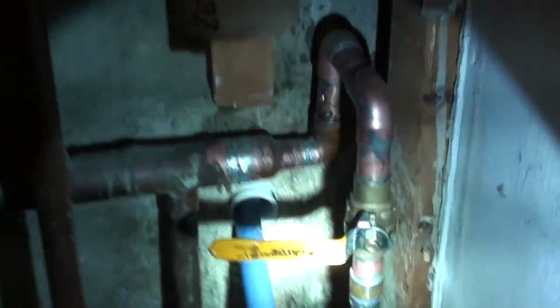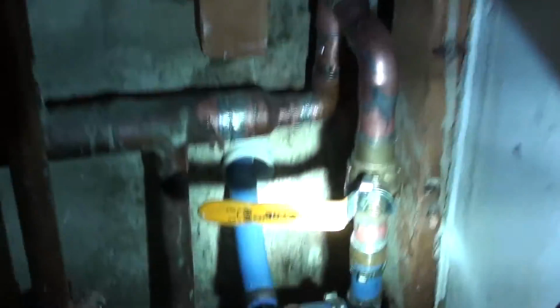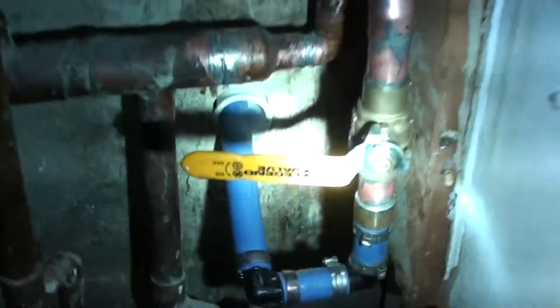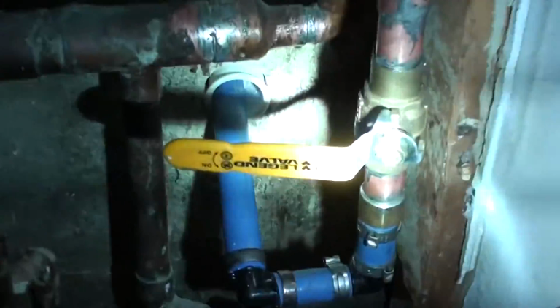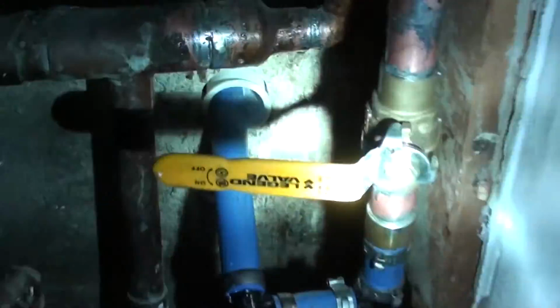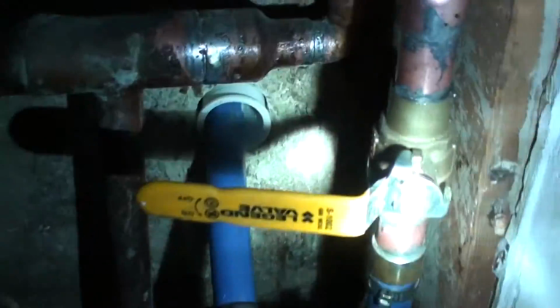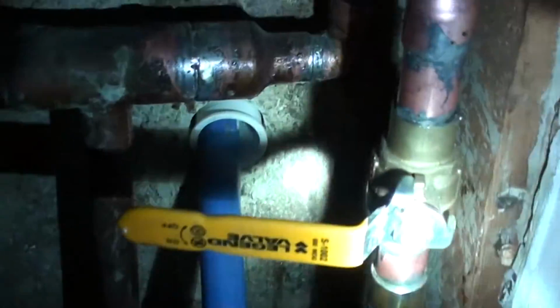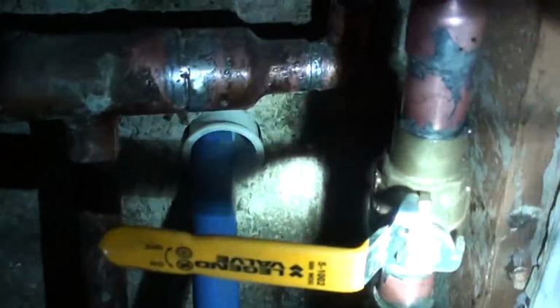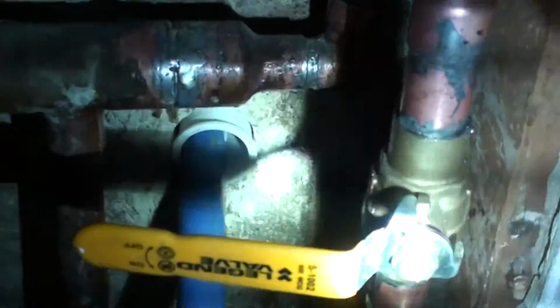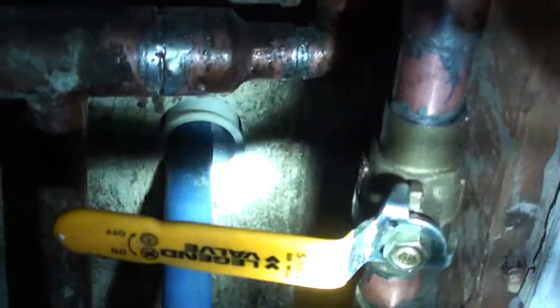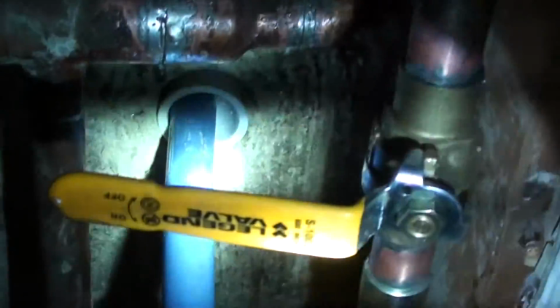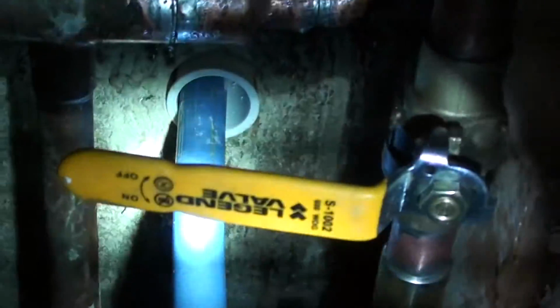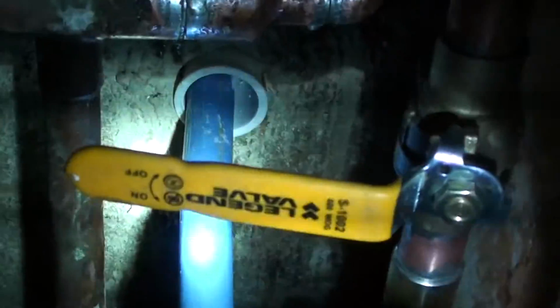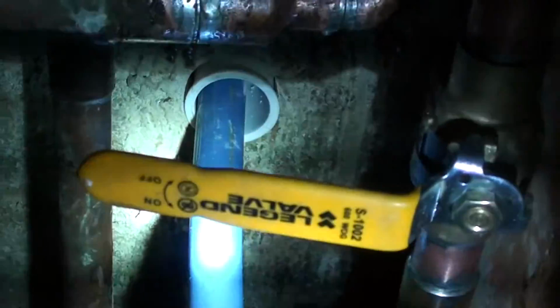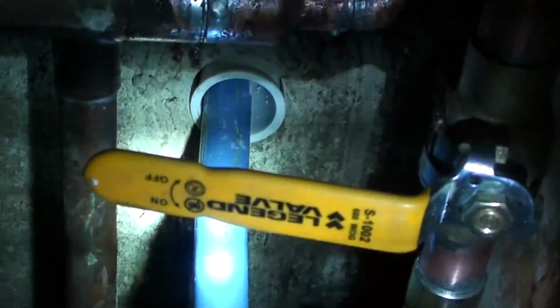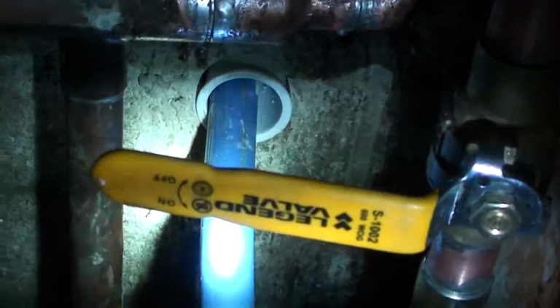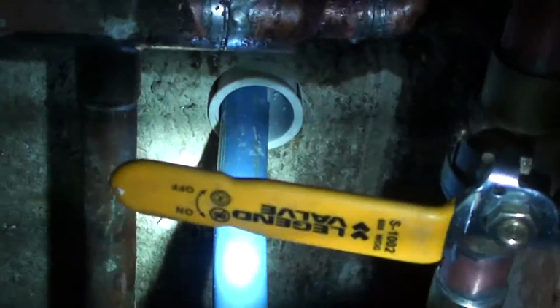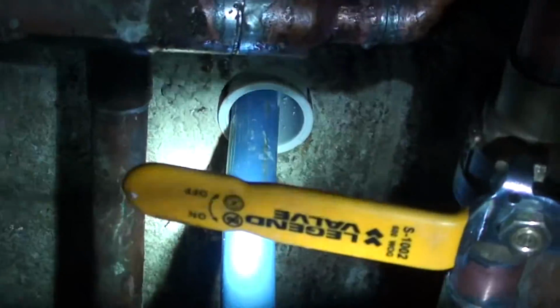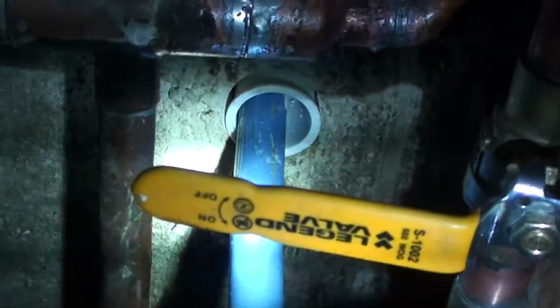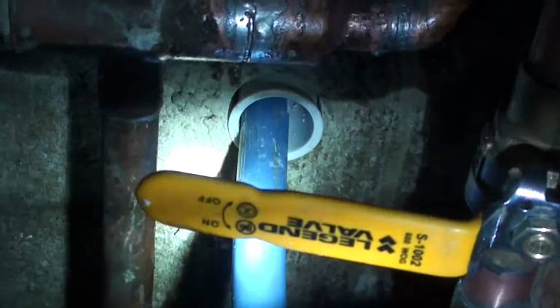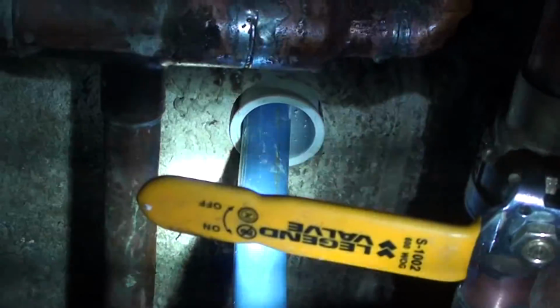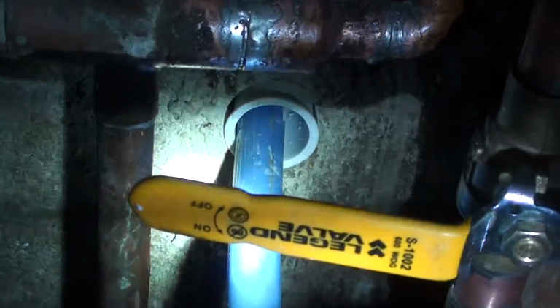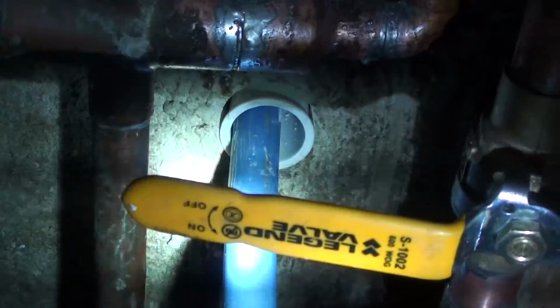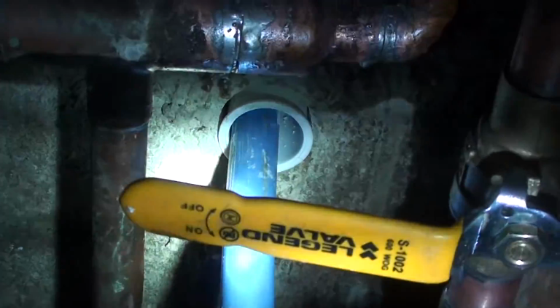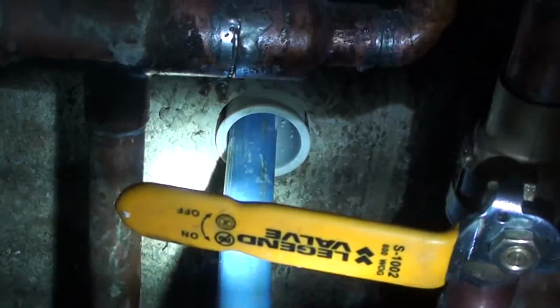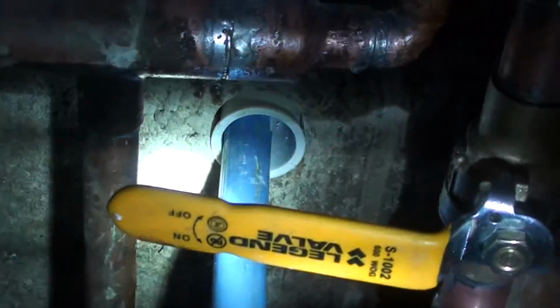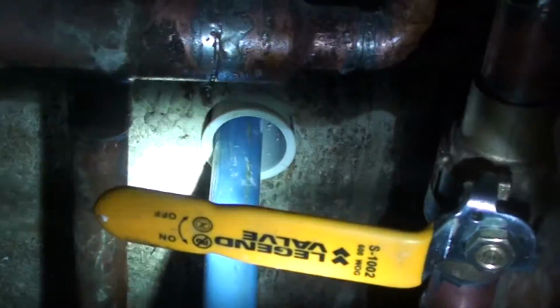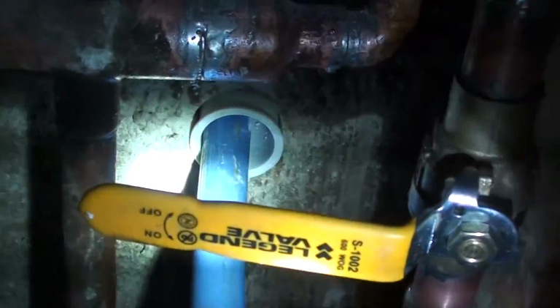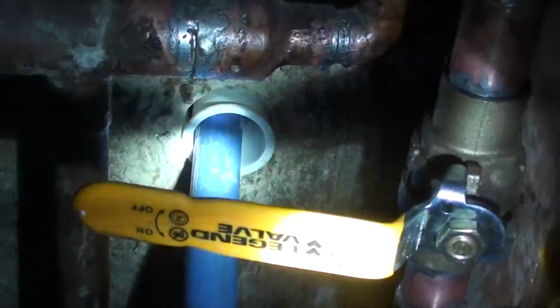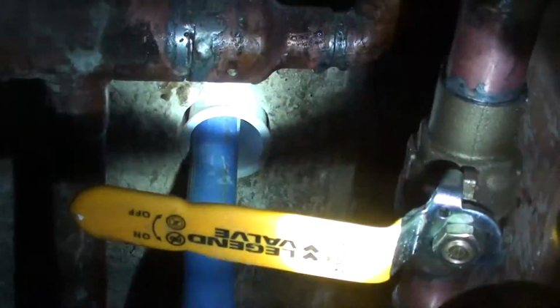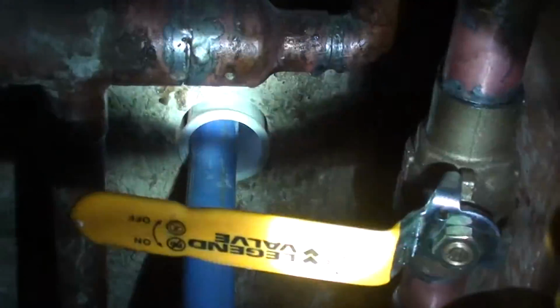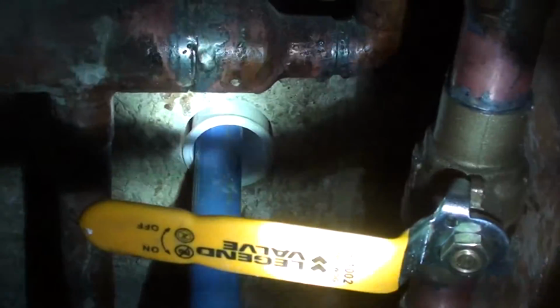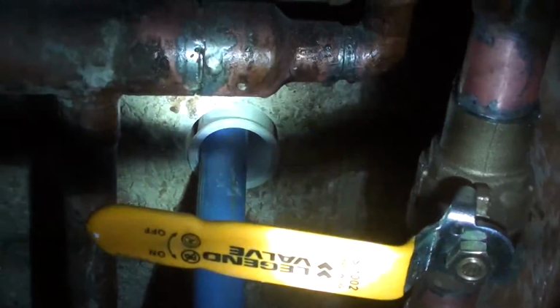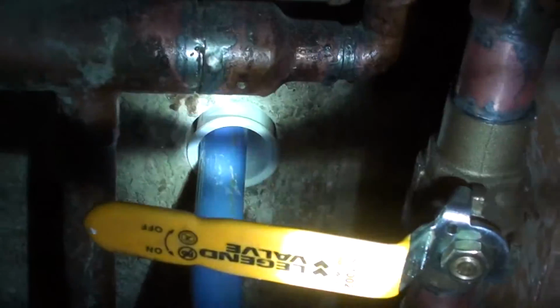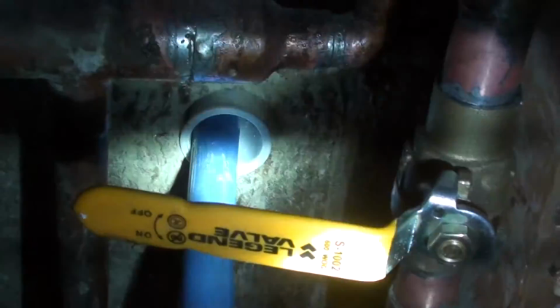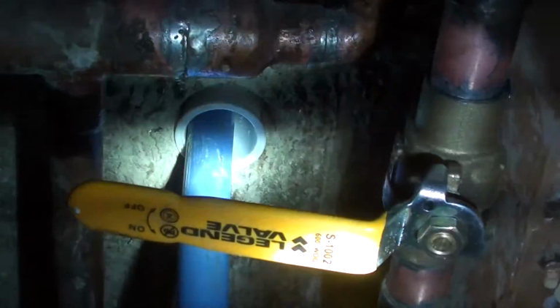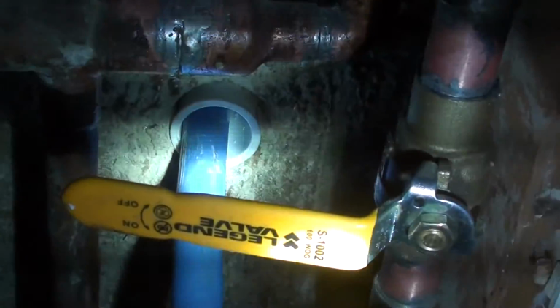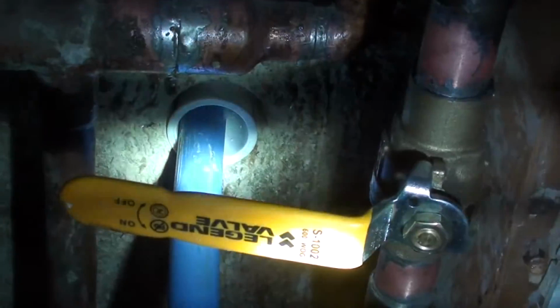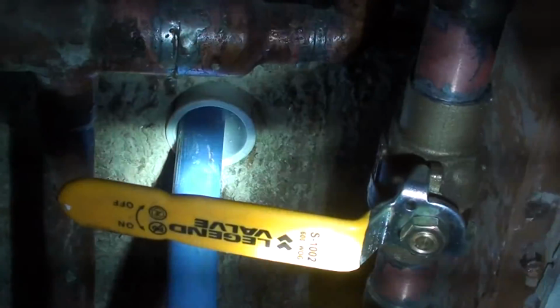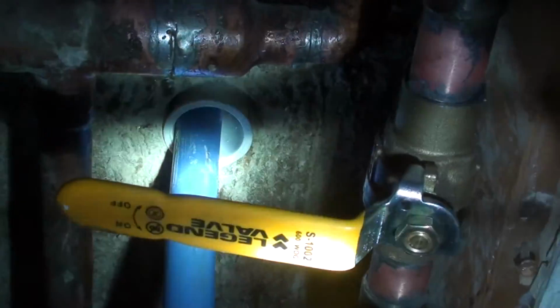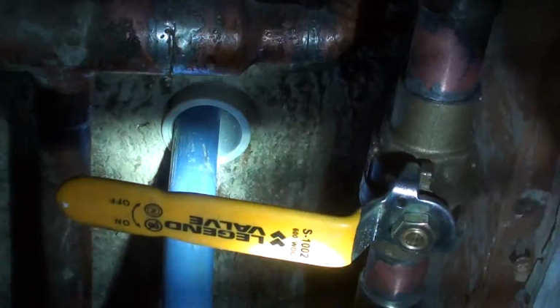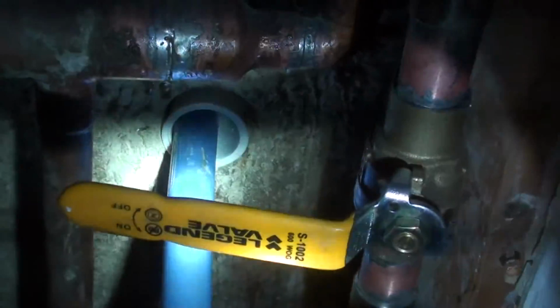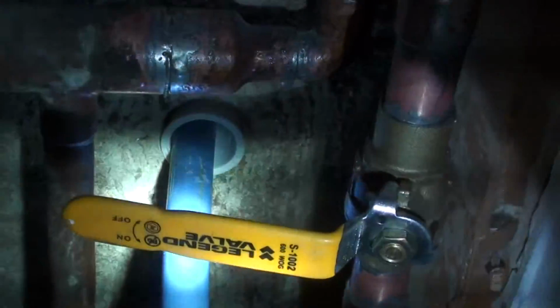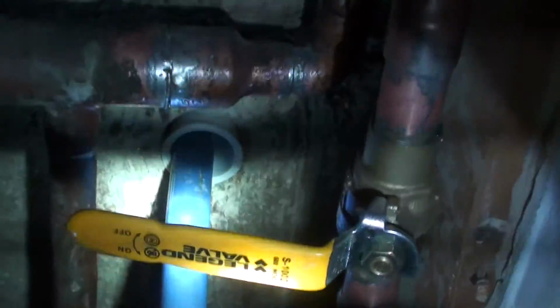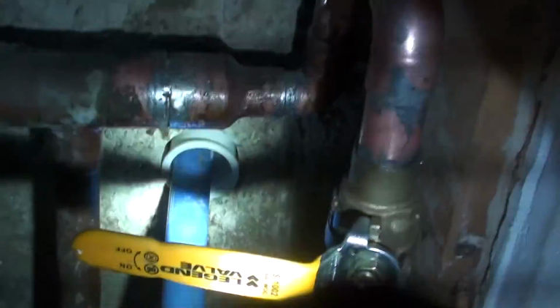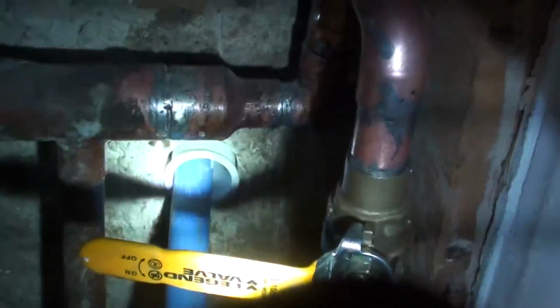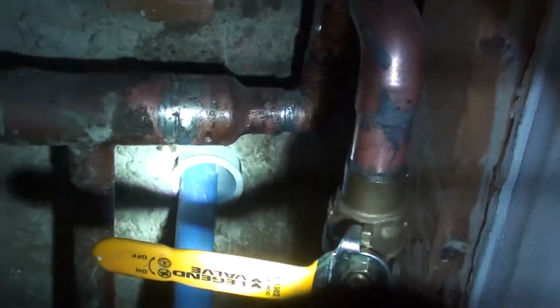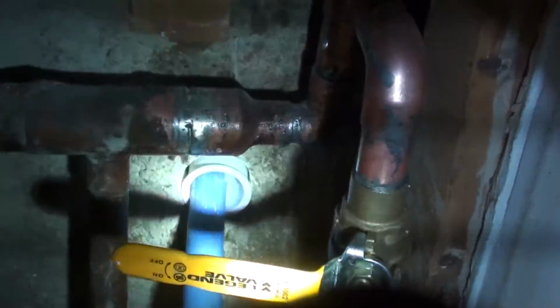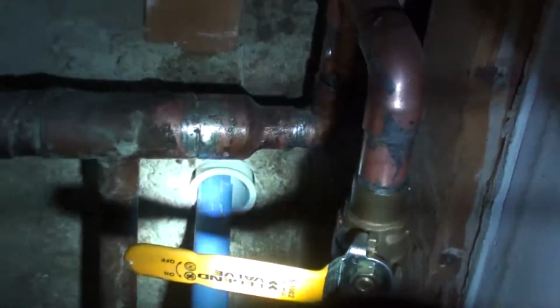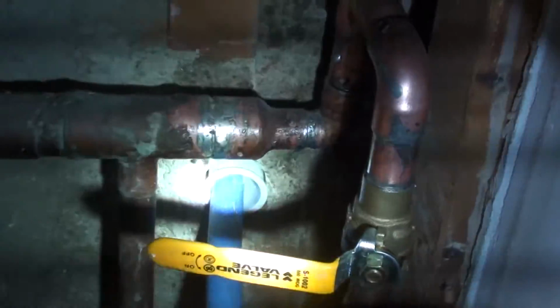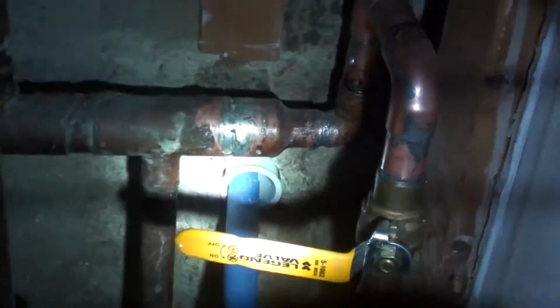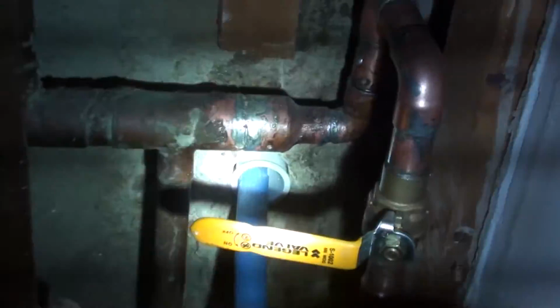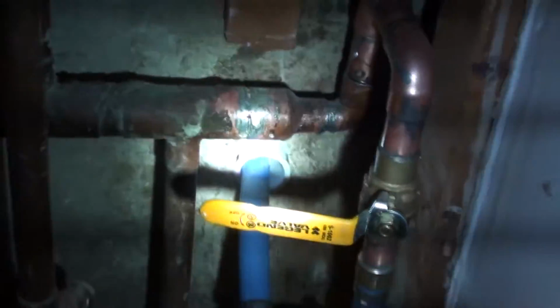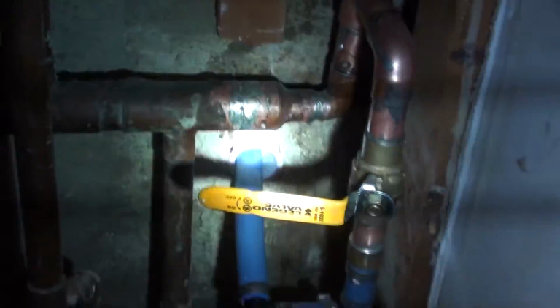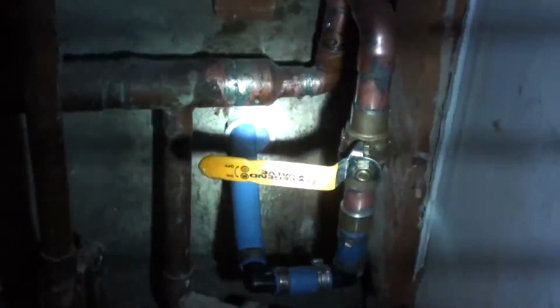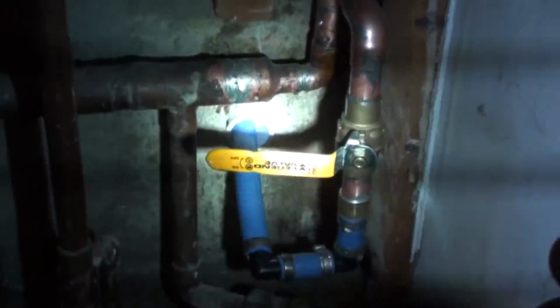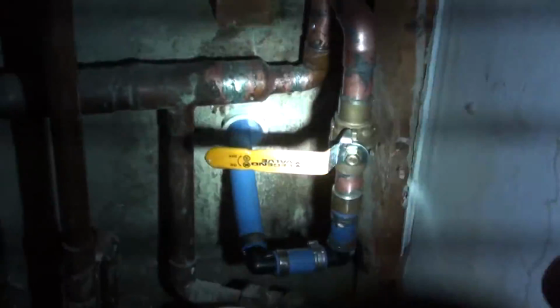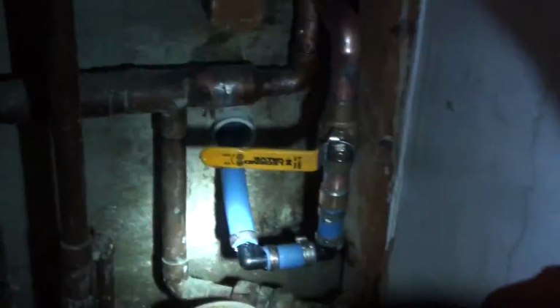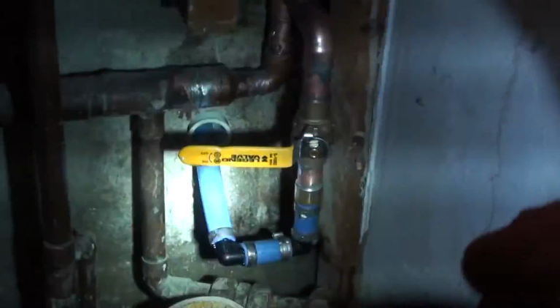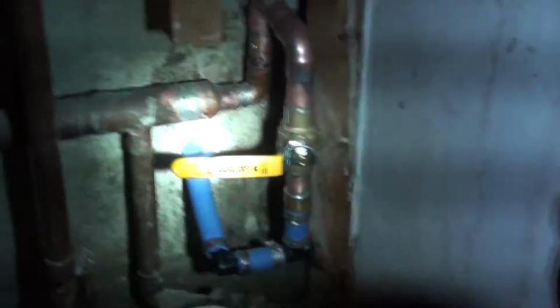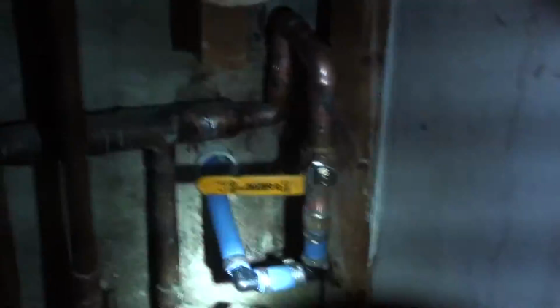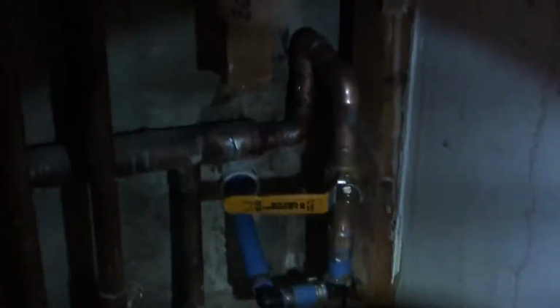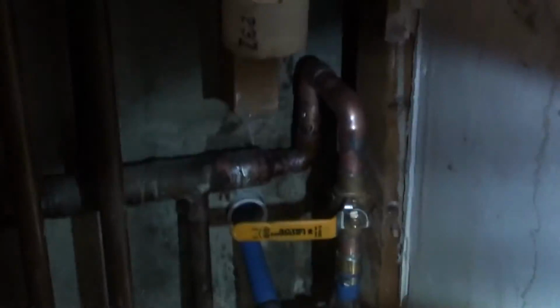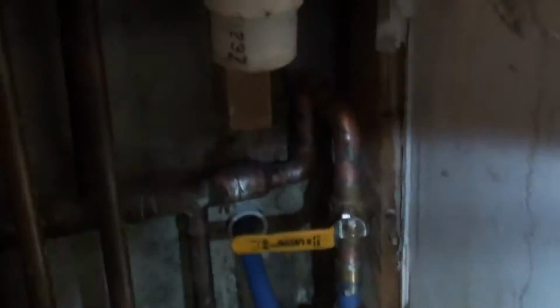So we abandoned the back copper line and shot through the wall. The white plastic you're seeing around my blue PEX is just a sleeve to help protect it where it goes through the concrete.